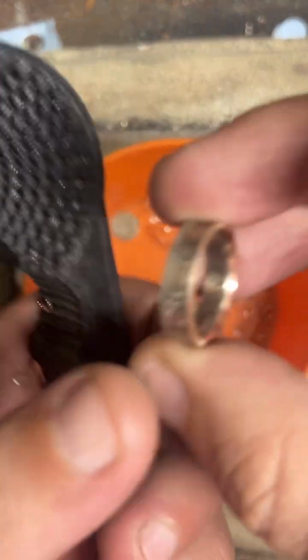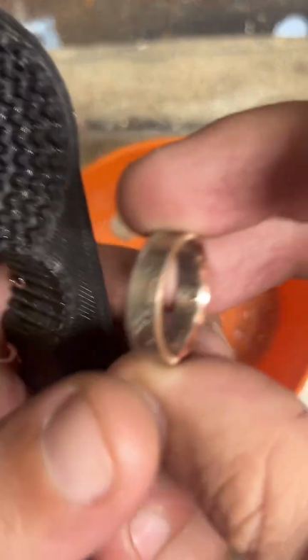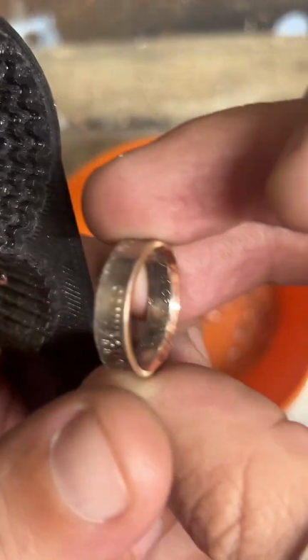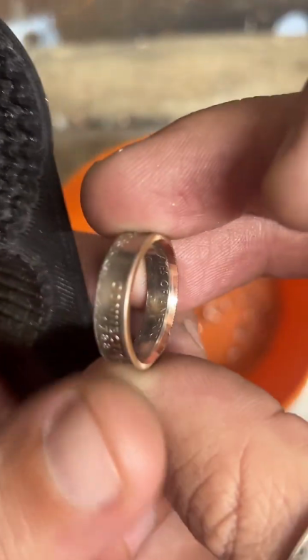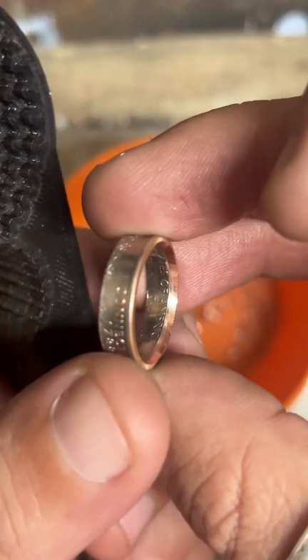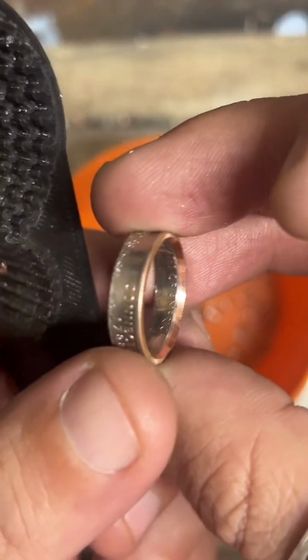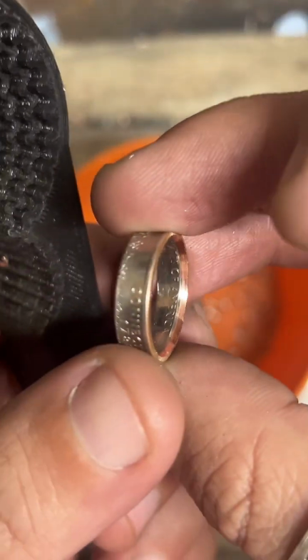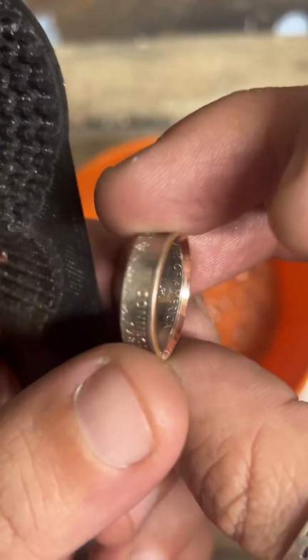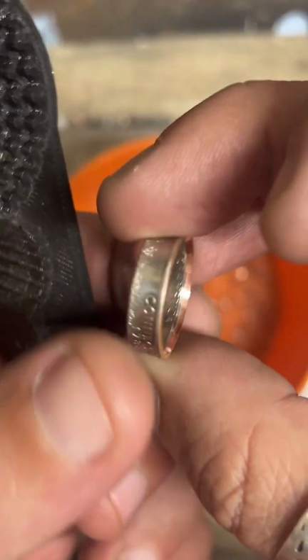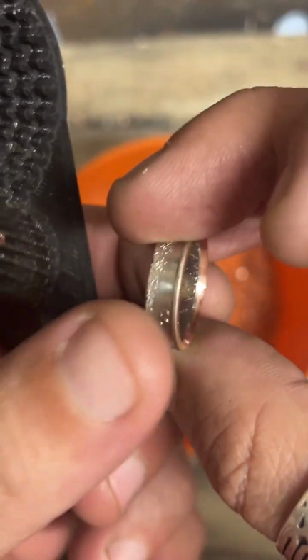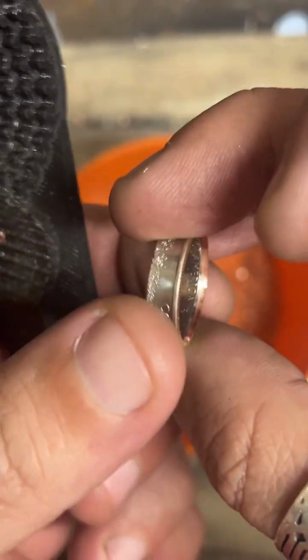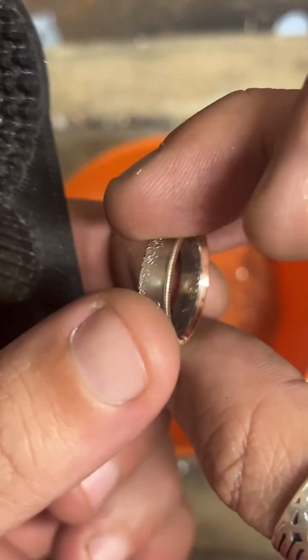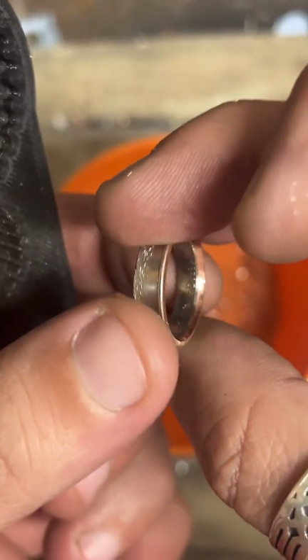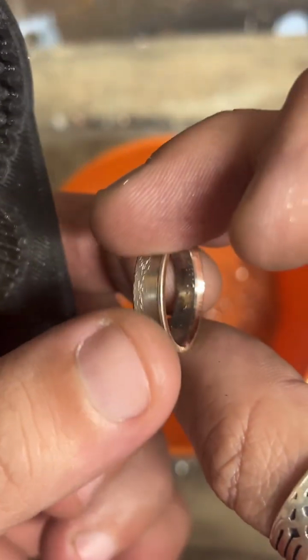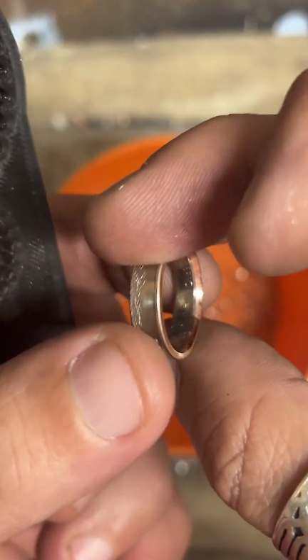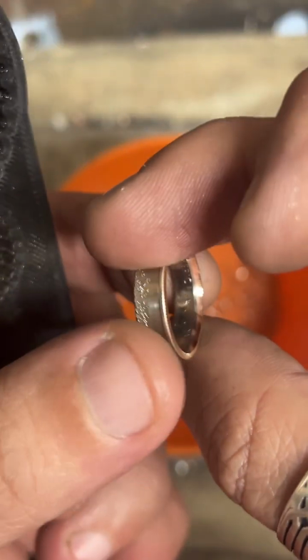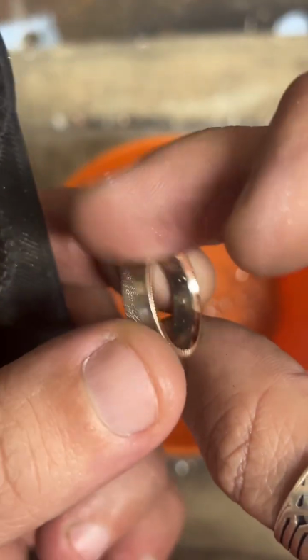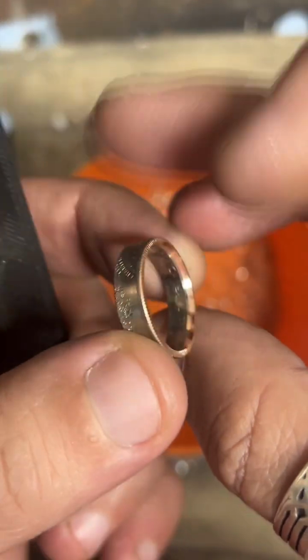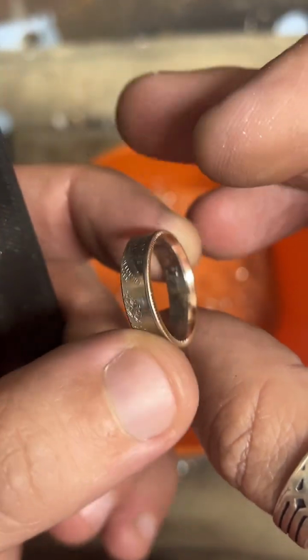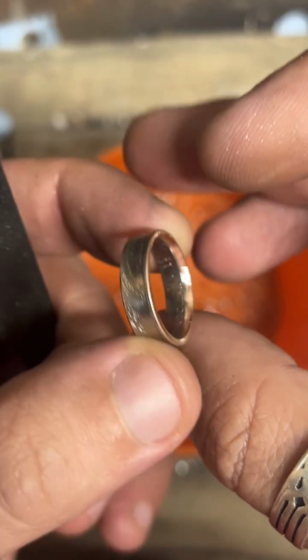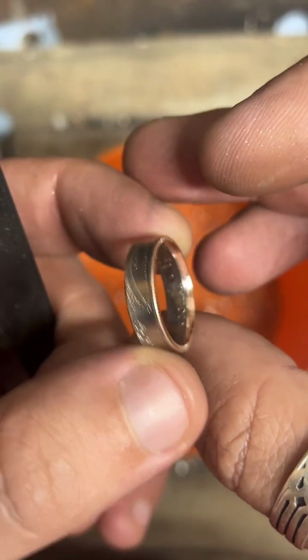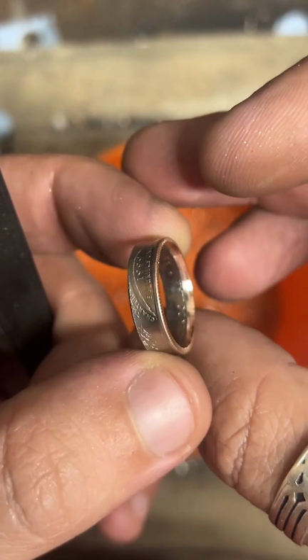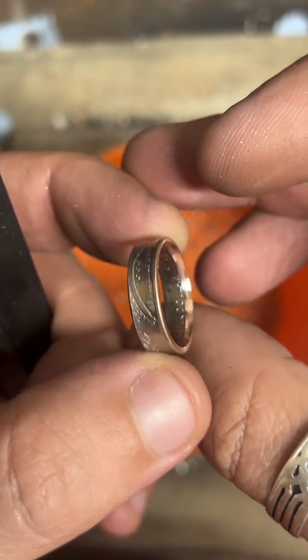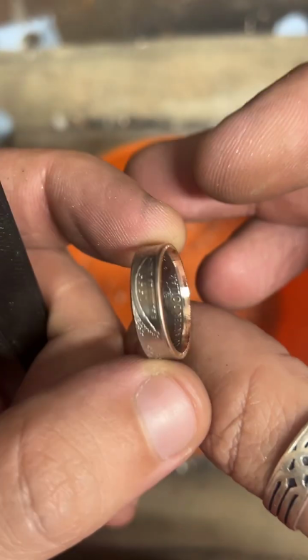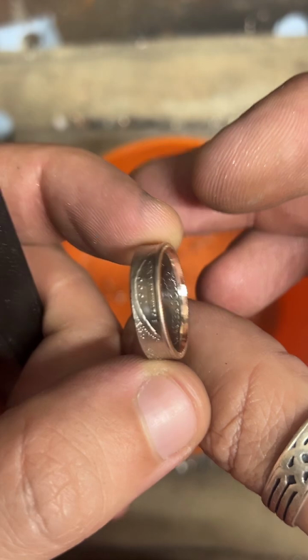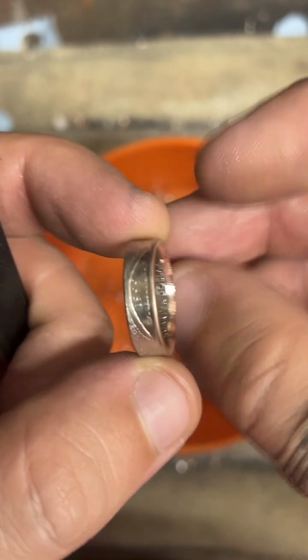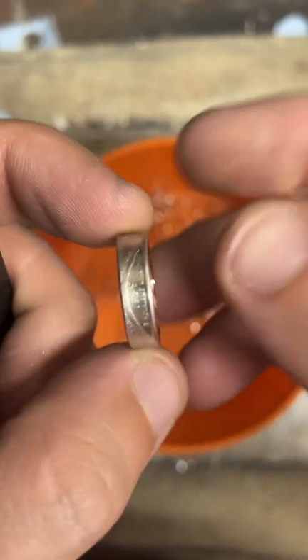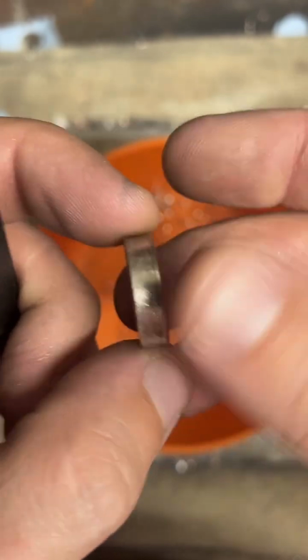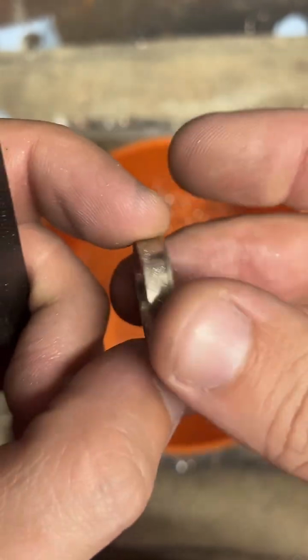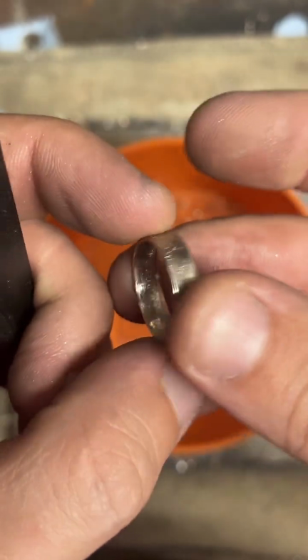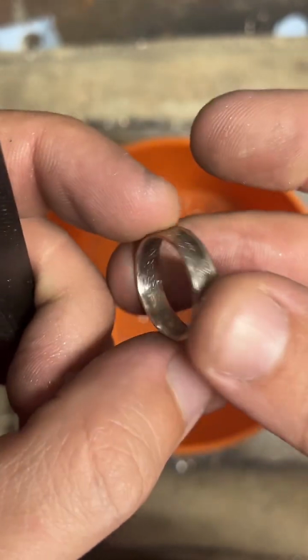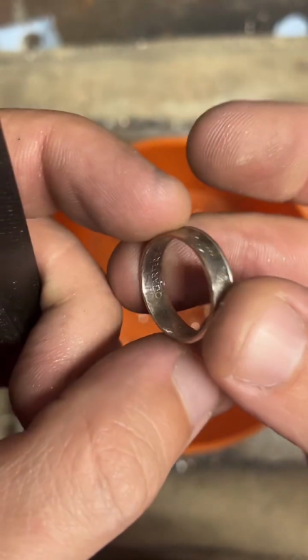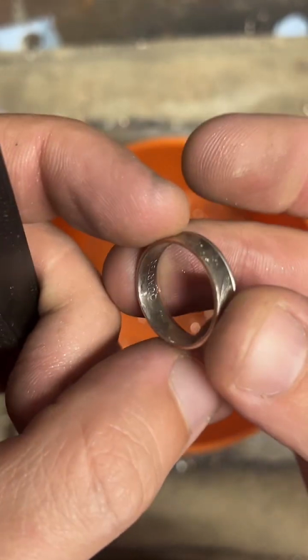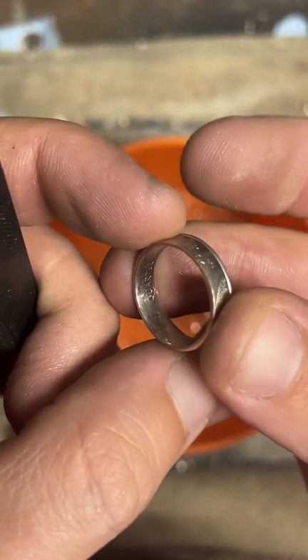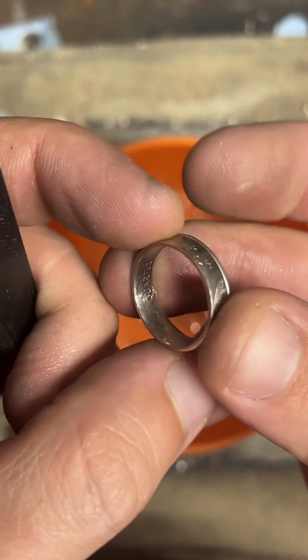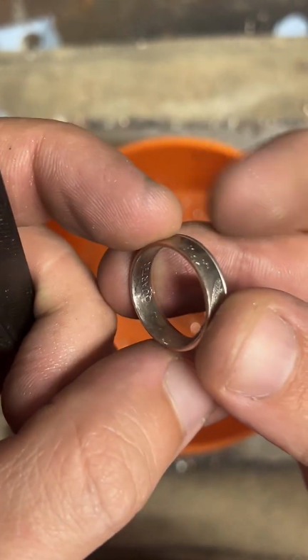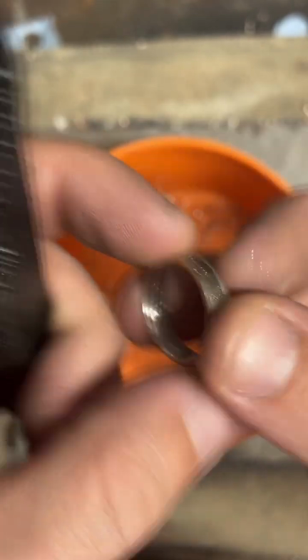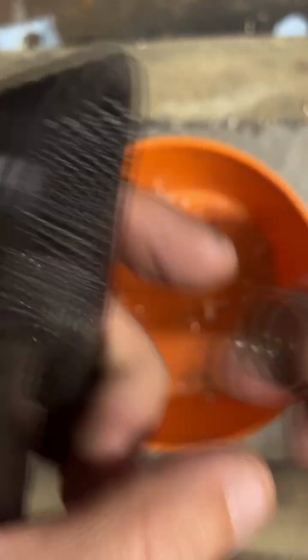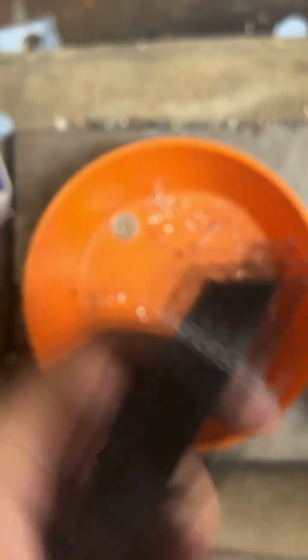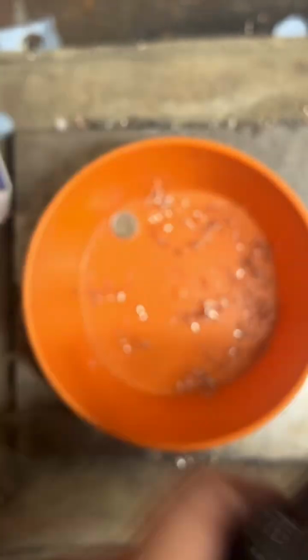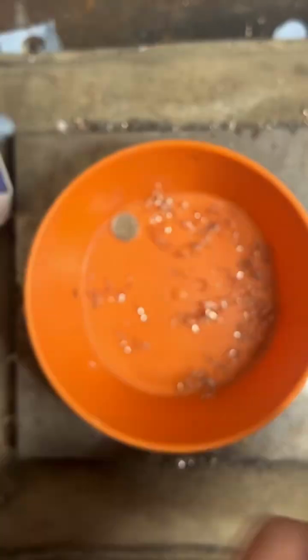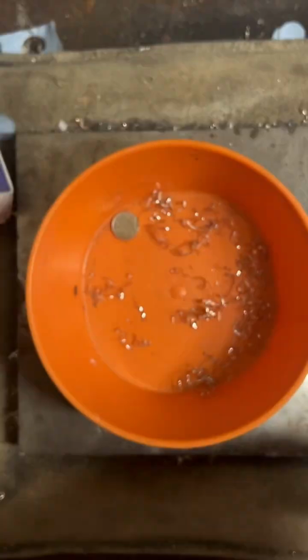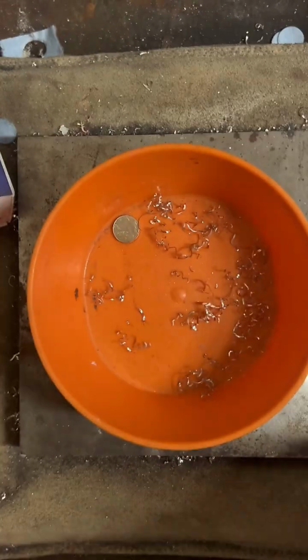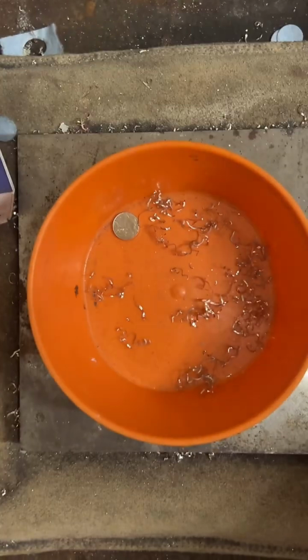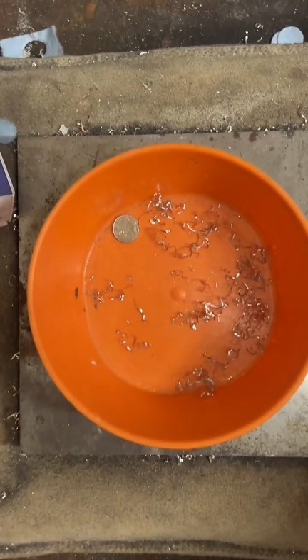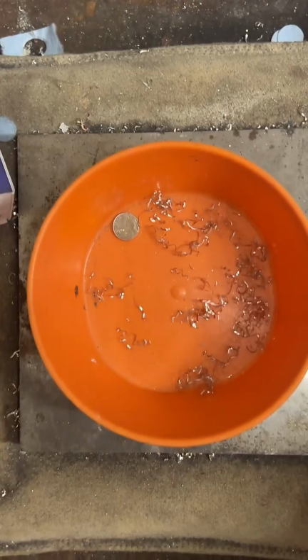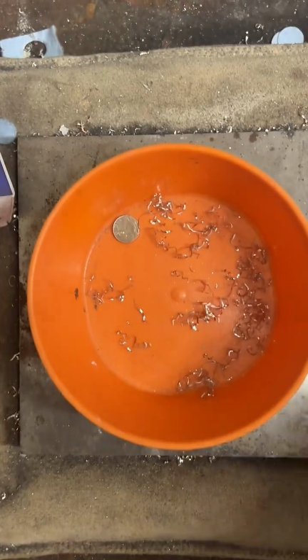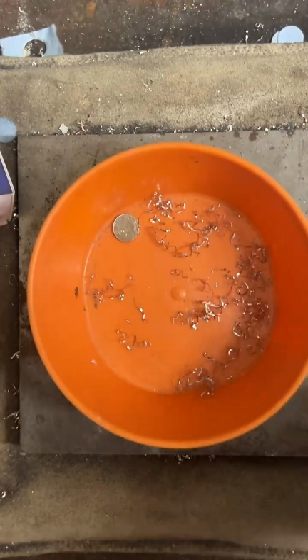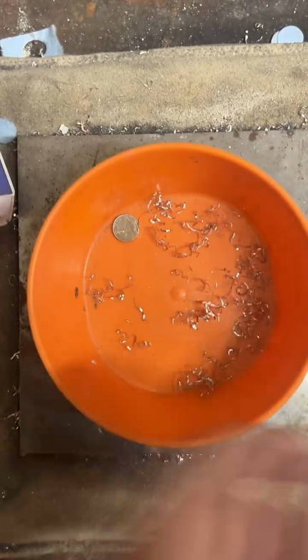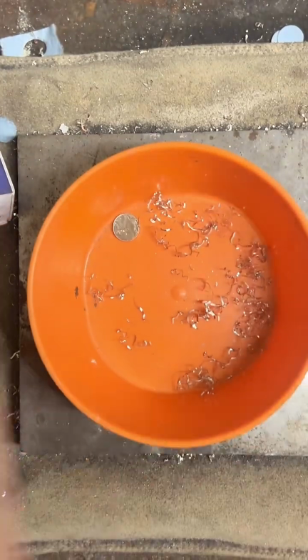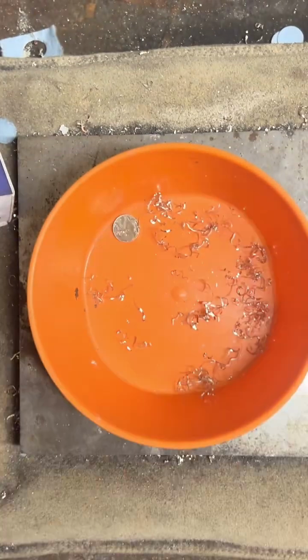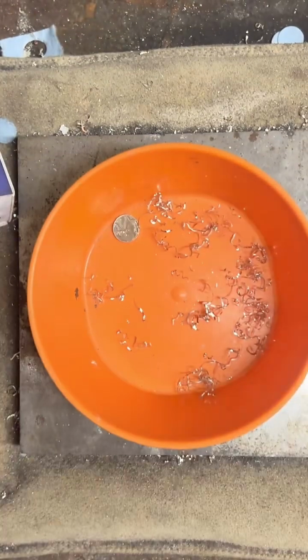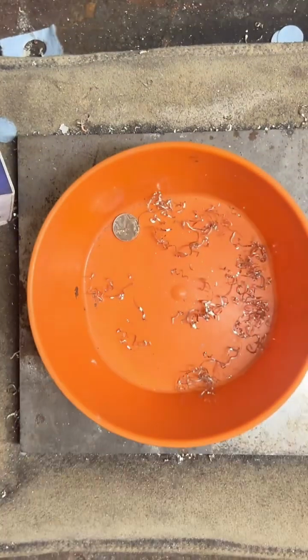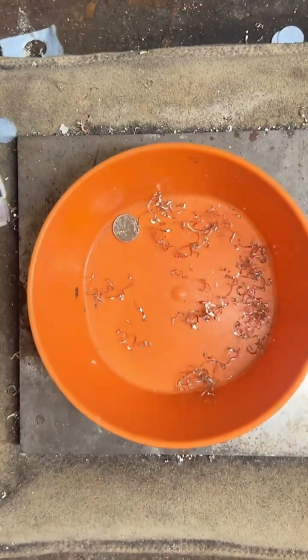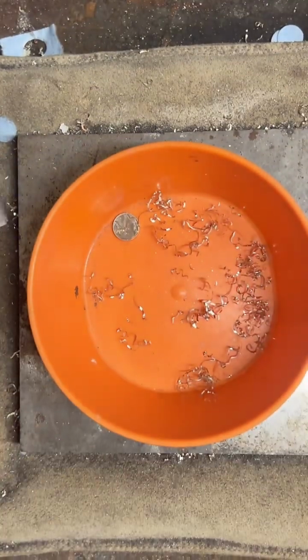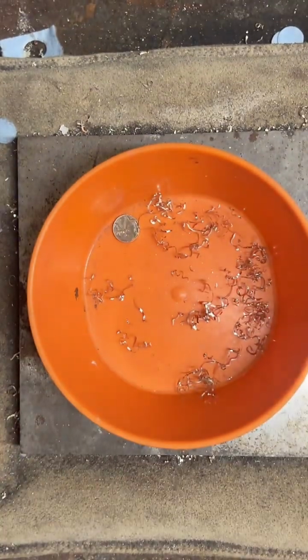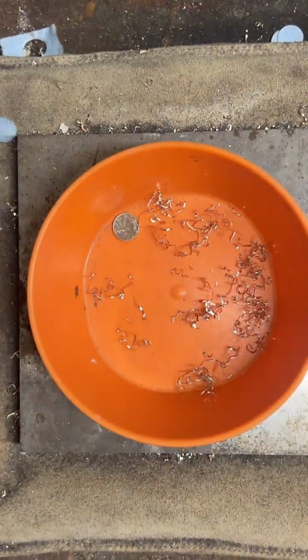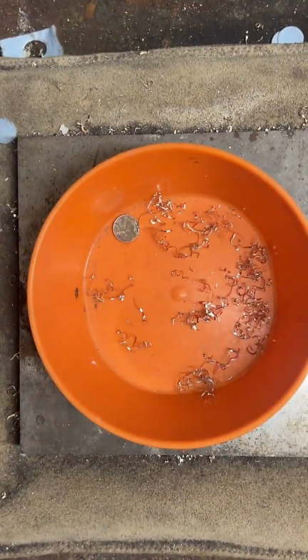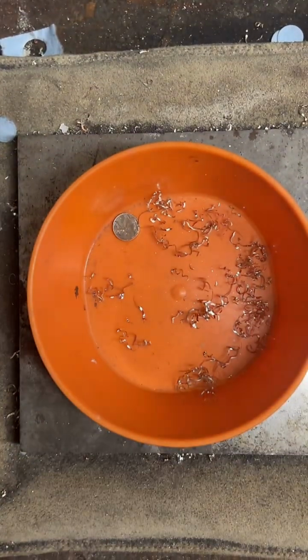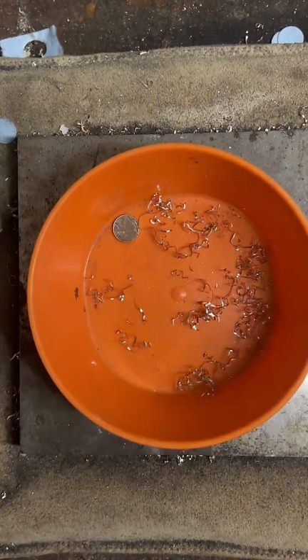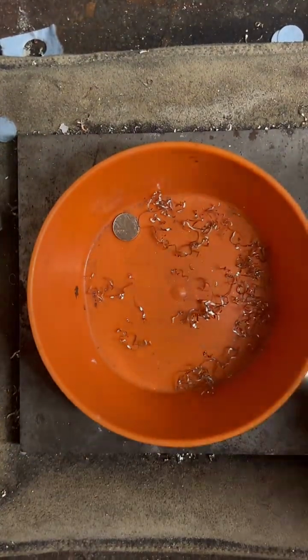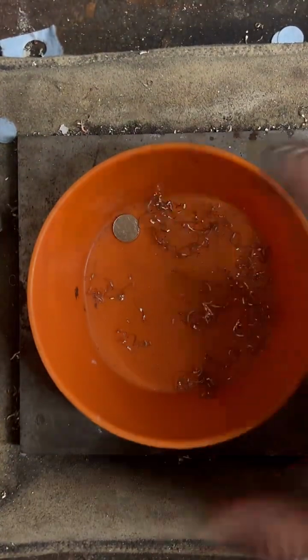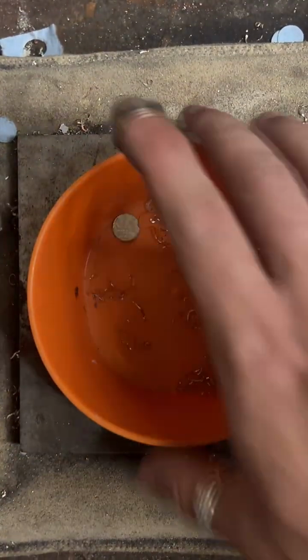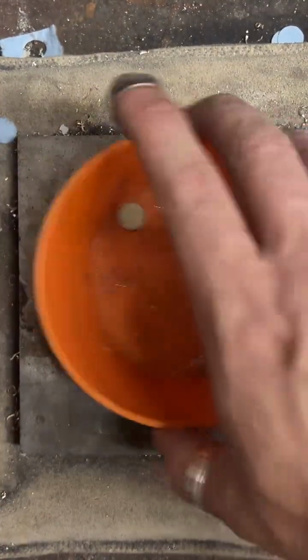Now I get that inside edge all cleaned up nicely — clean it up a little bit.